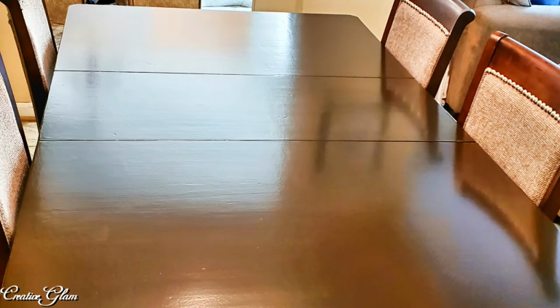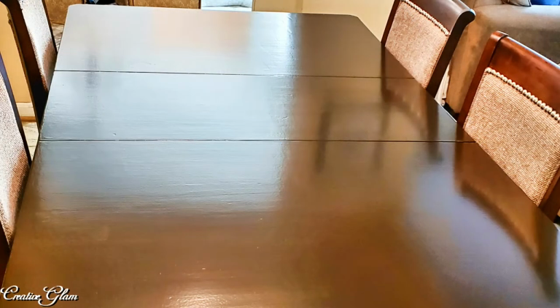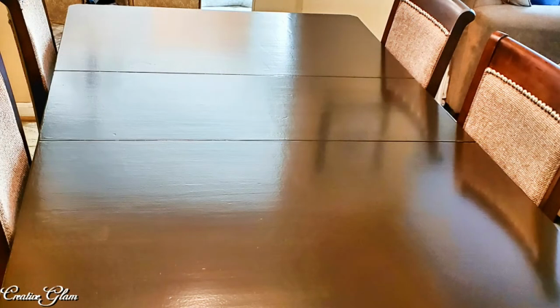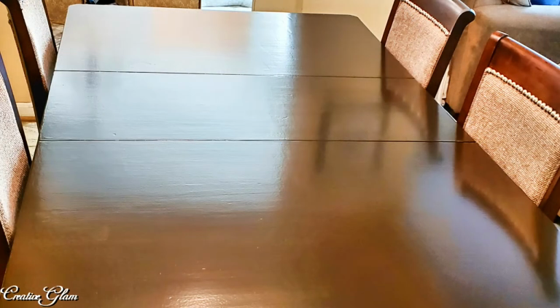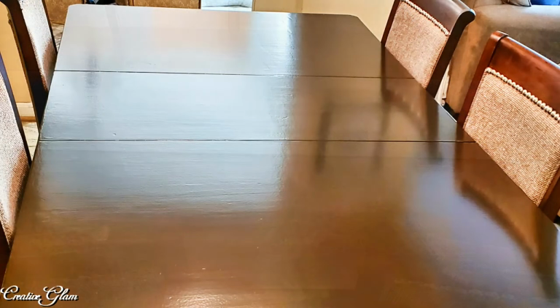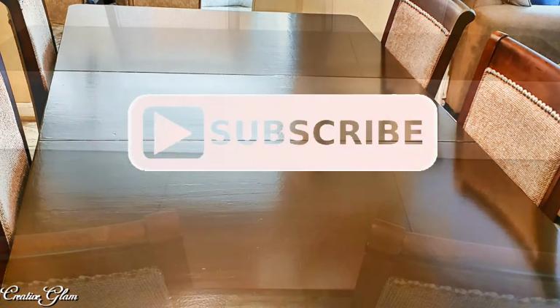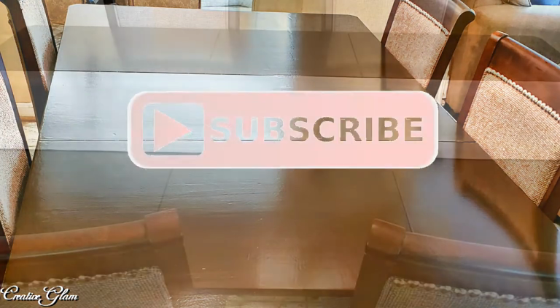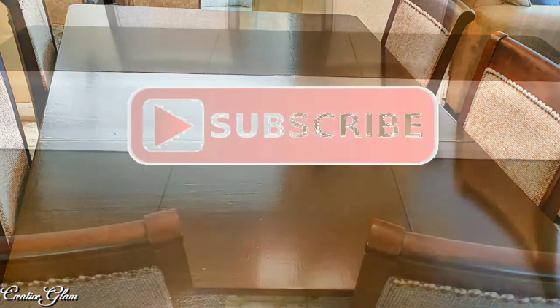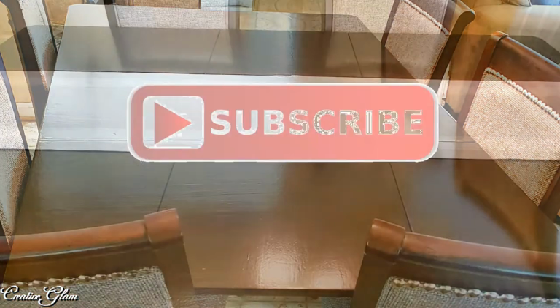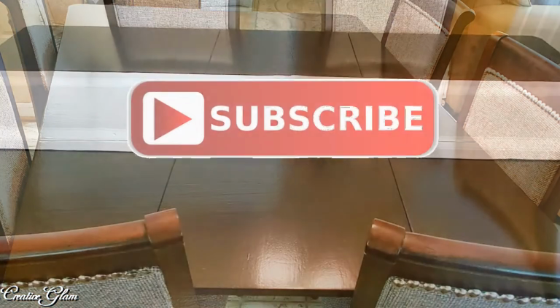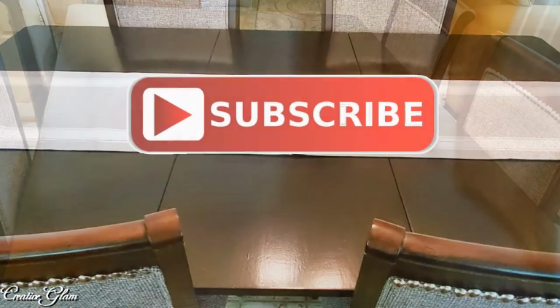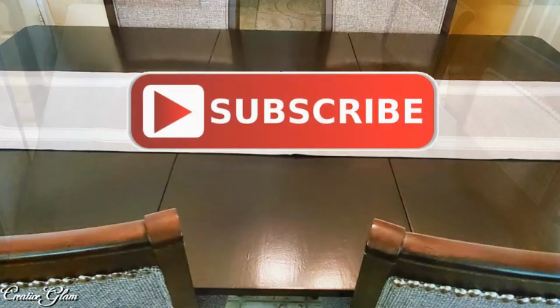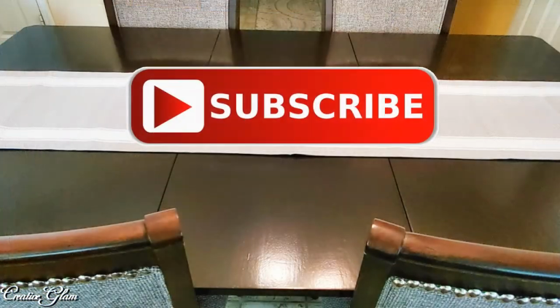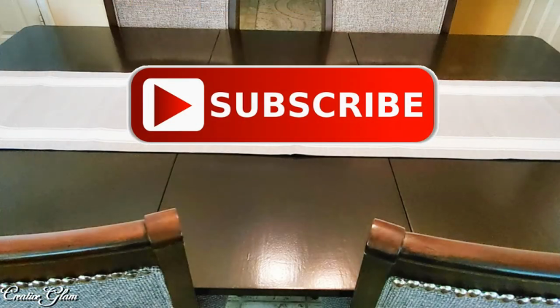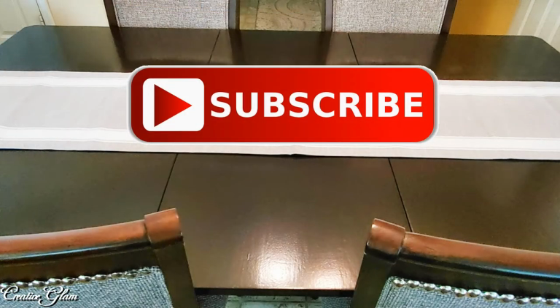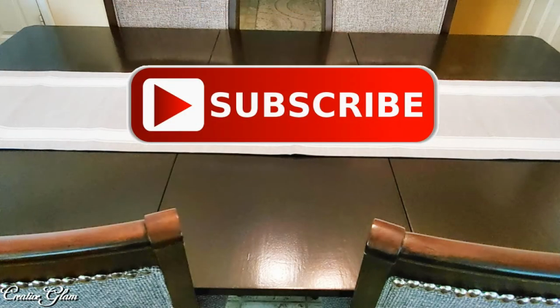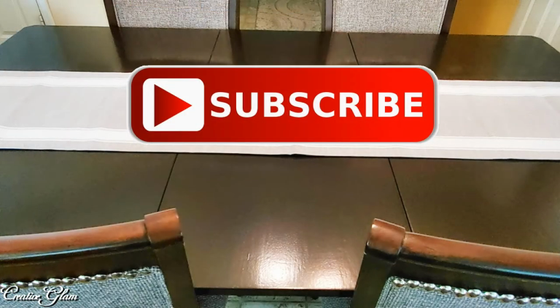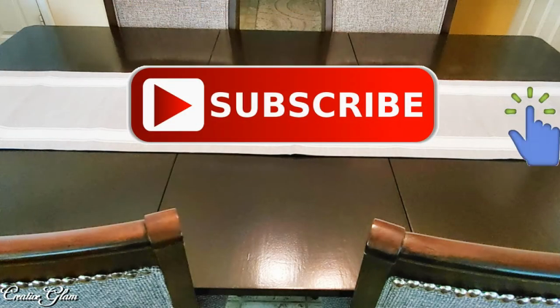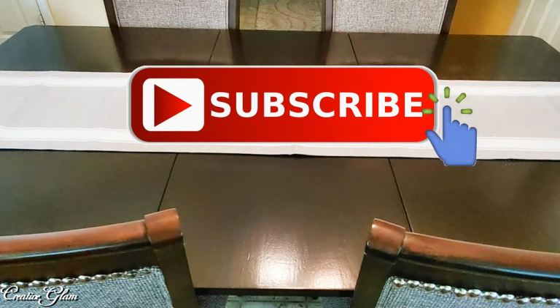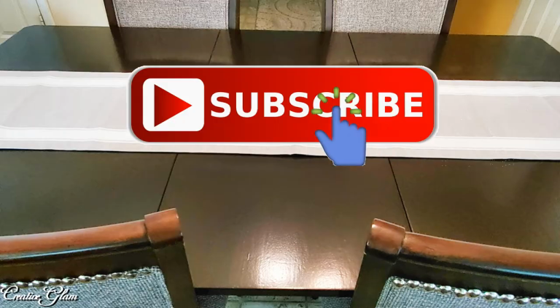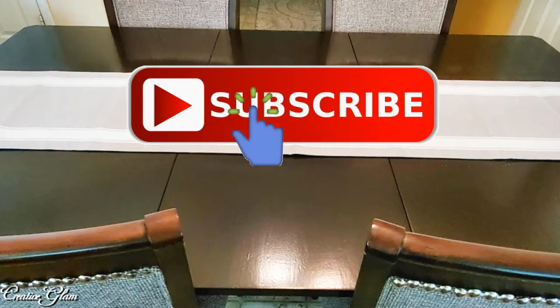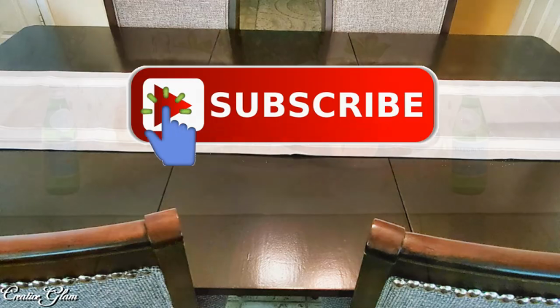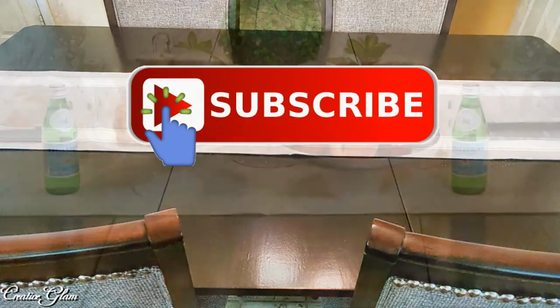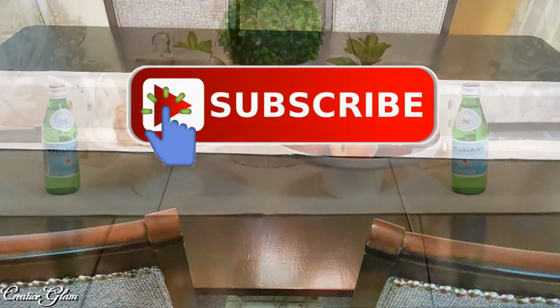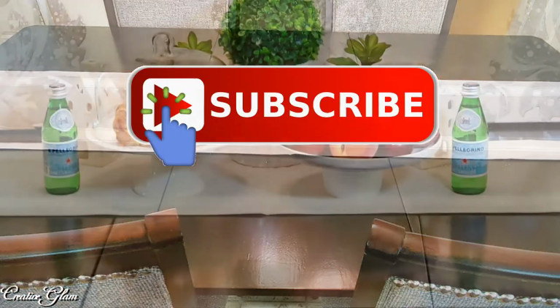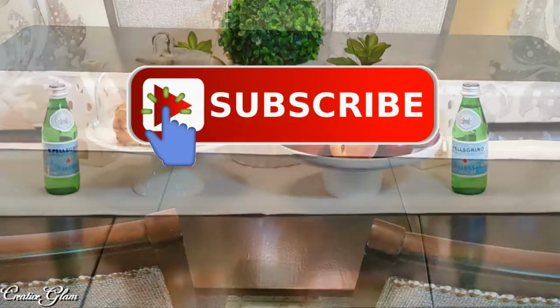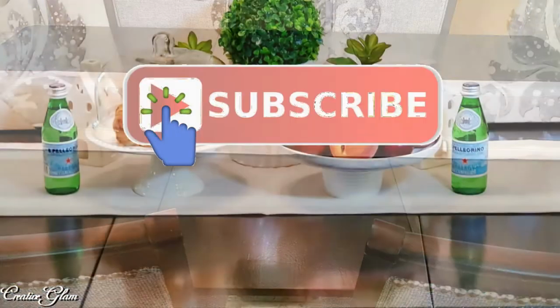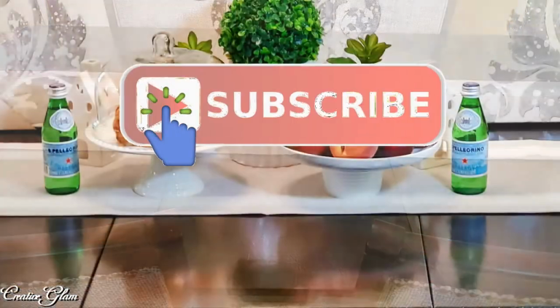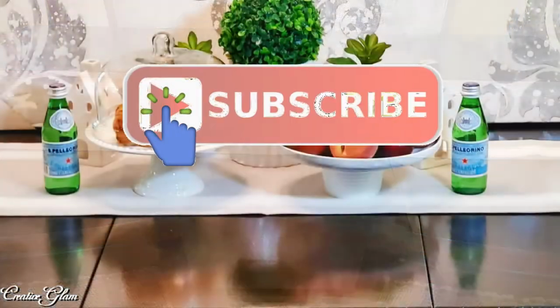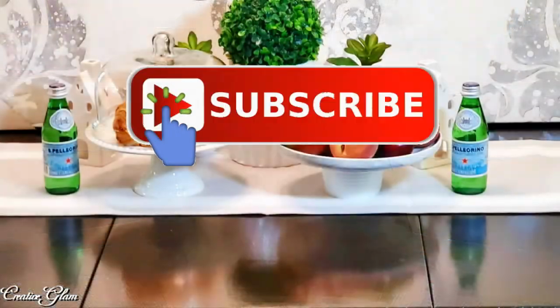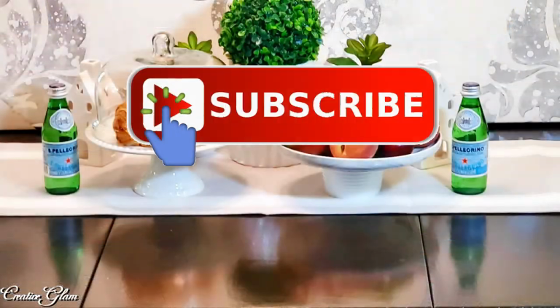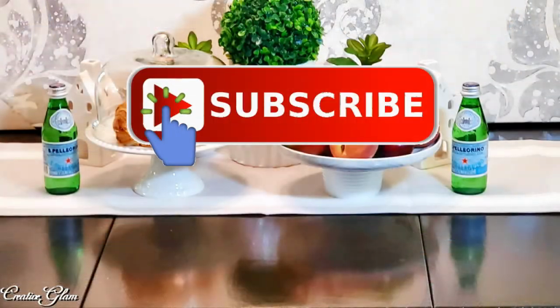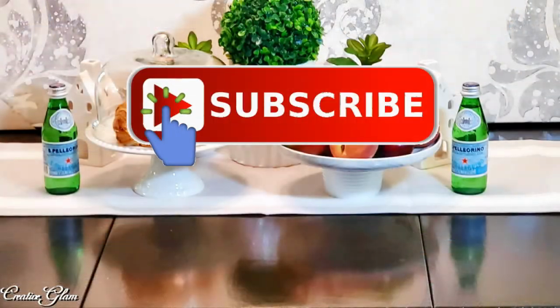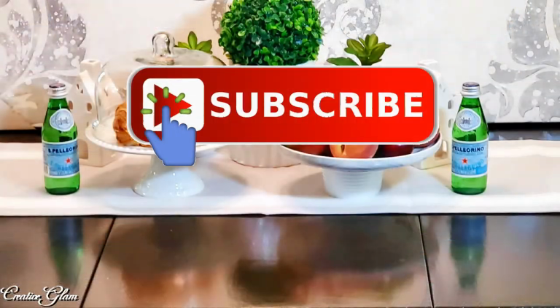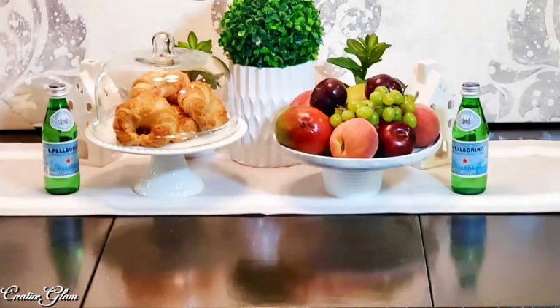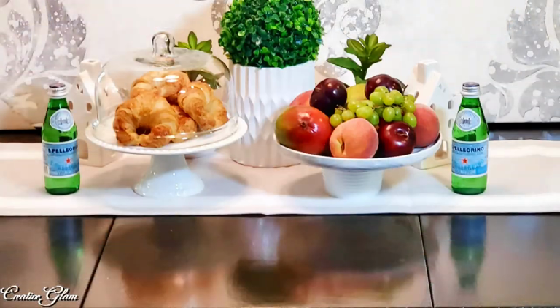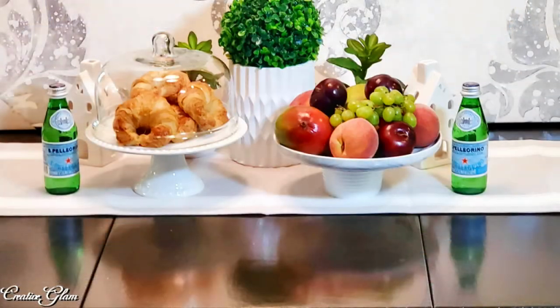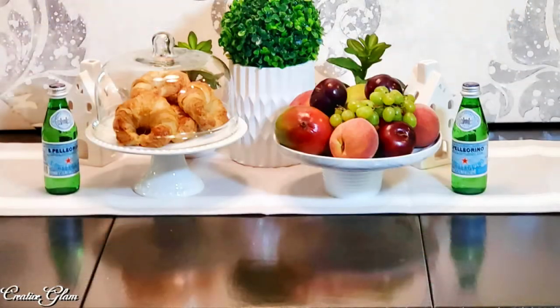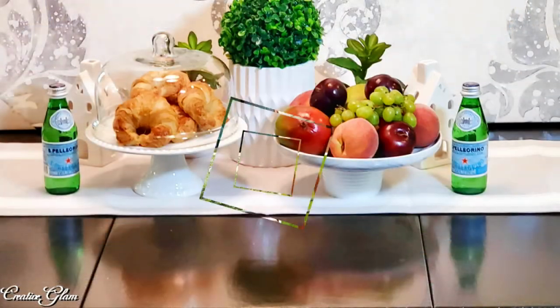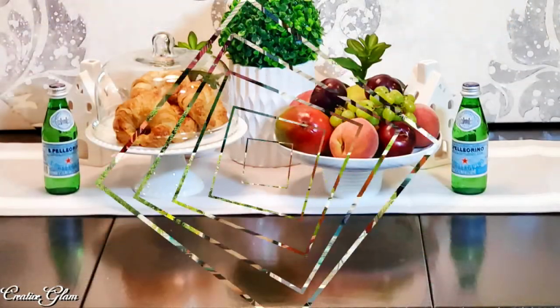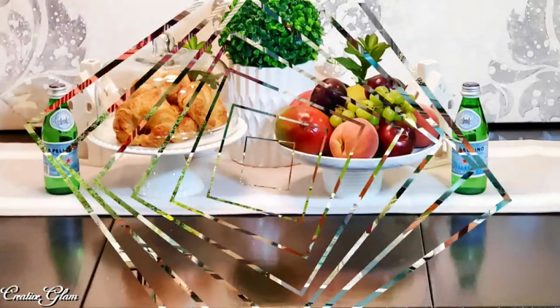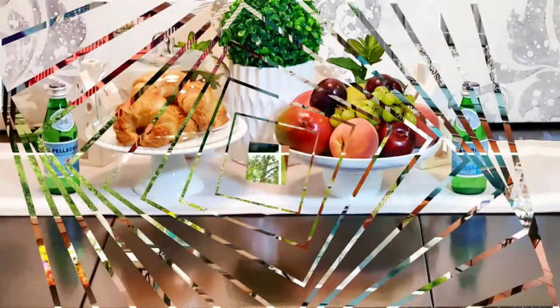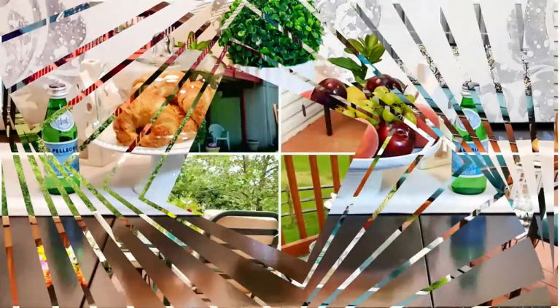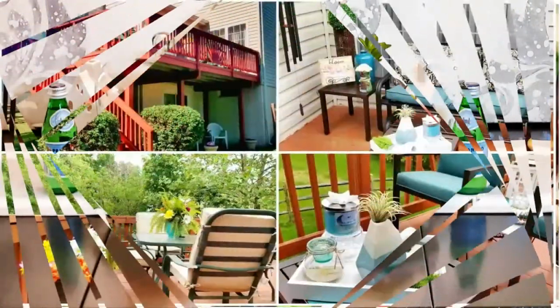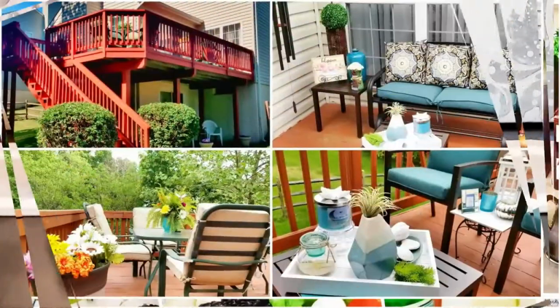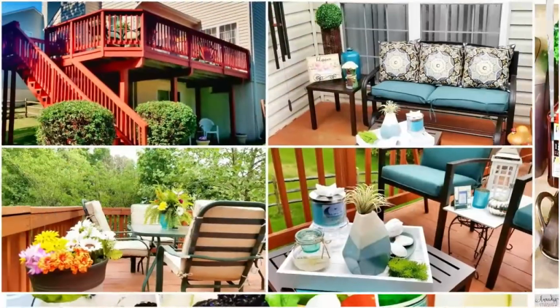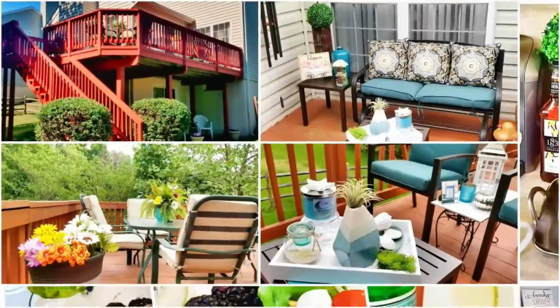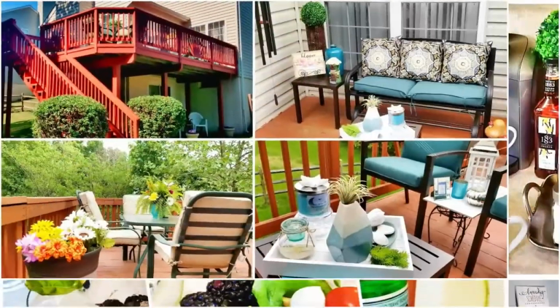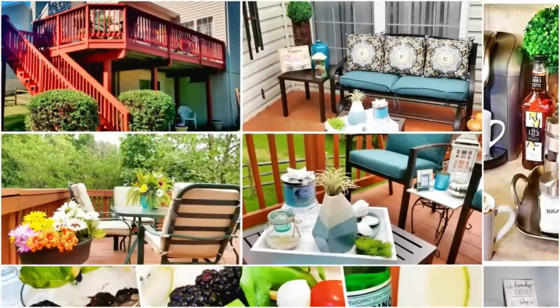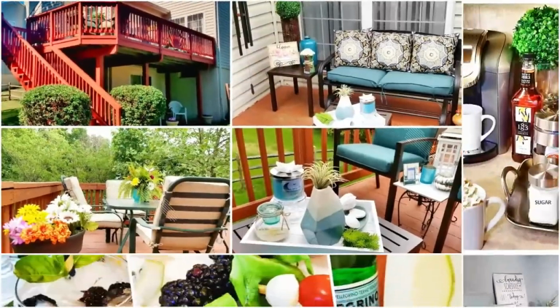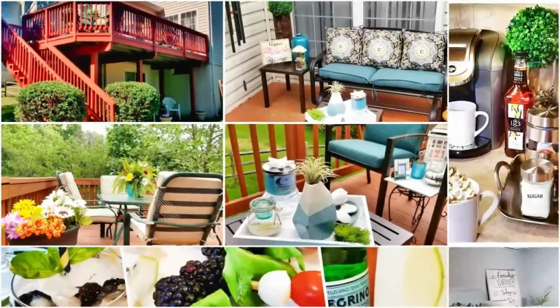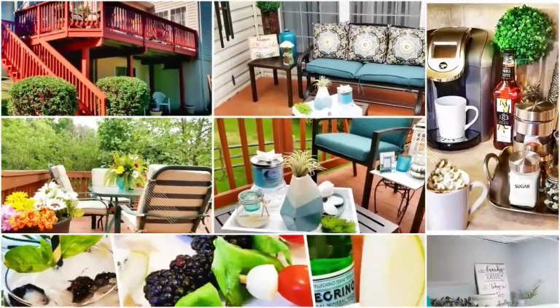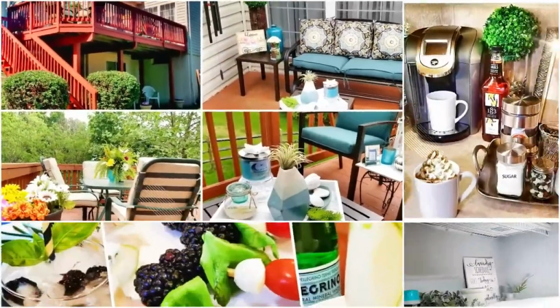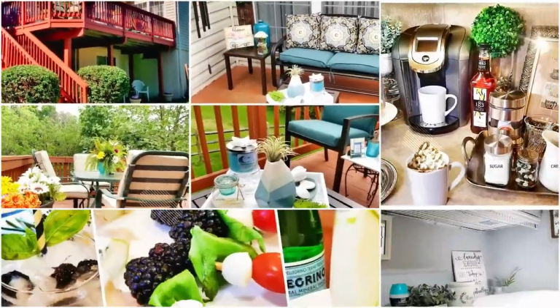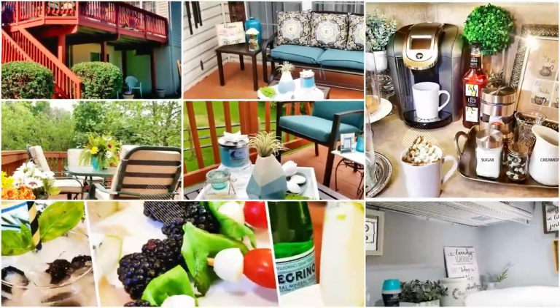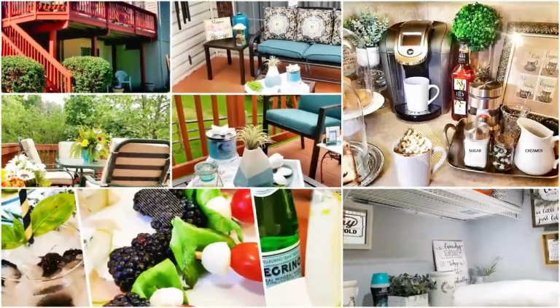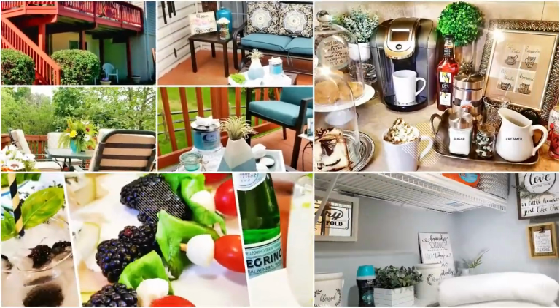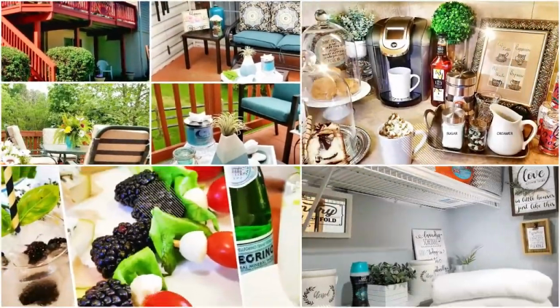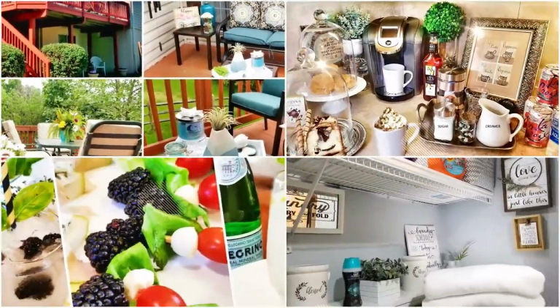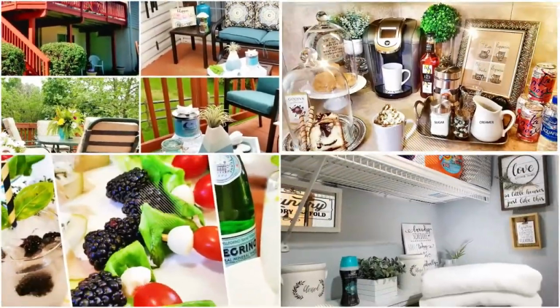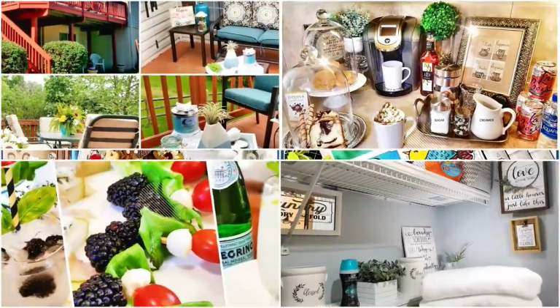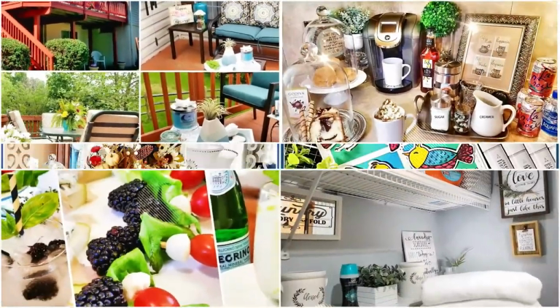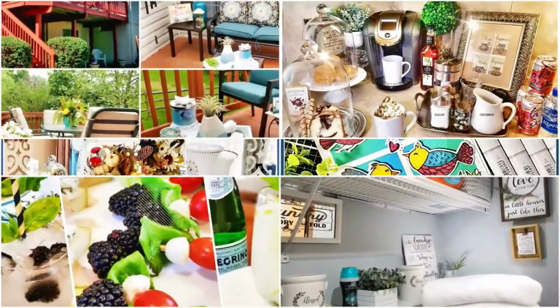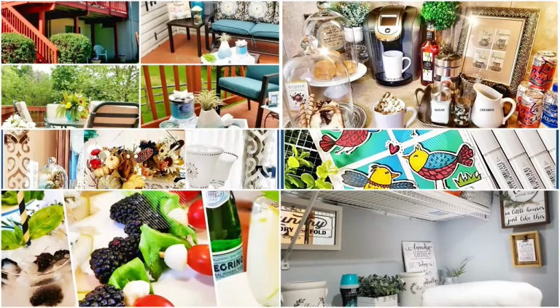Make sure you hit the subscribe button along with the notification bell. Hit that notification bell twice so that you don't miss out on any of my future videos.